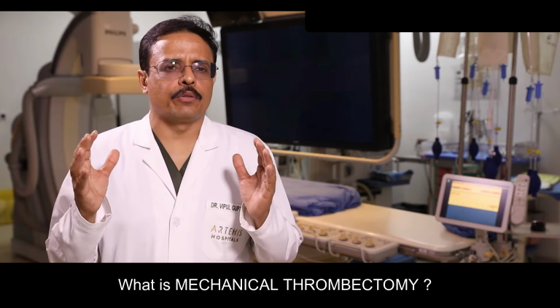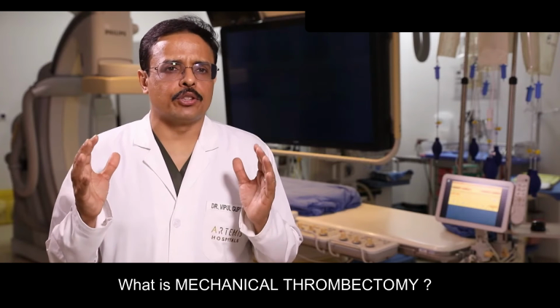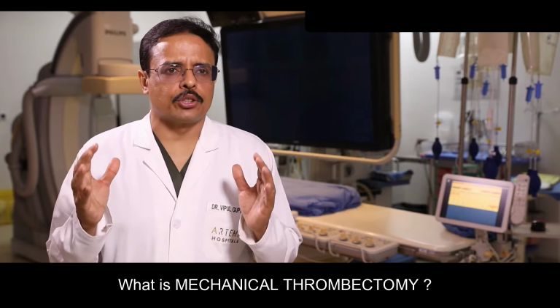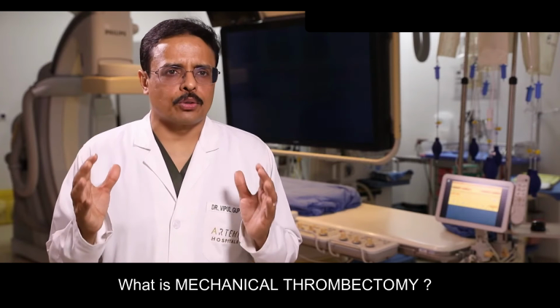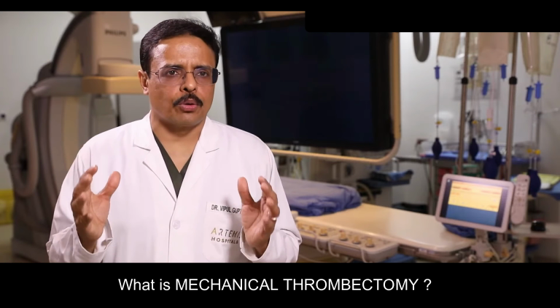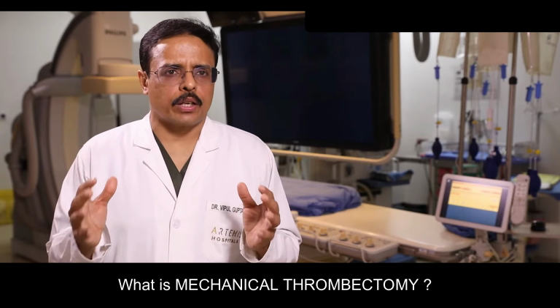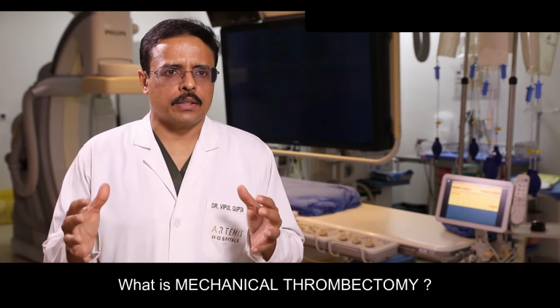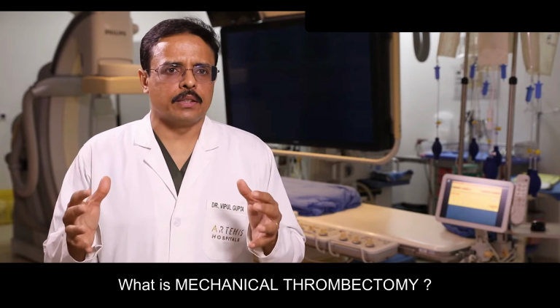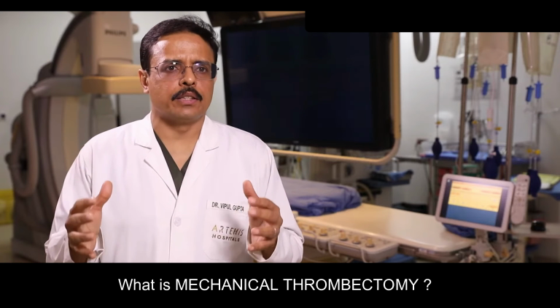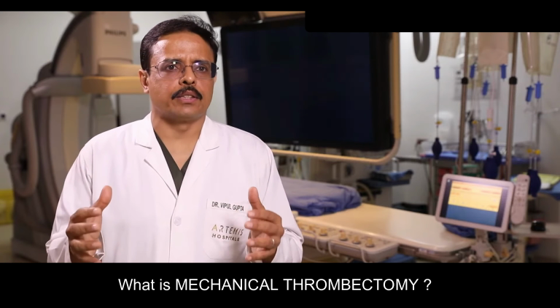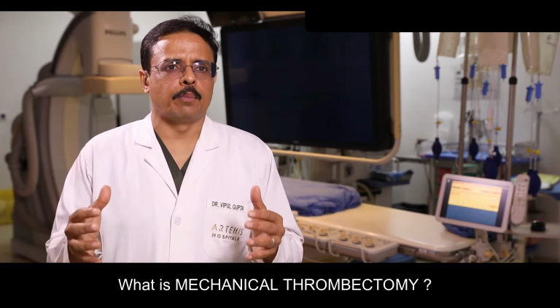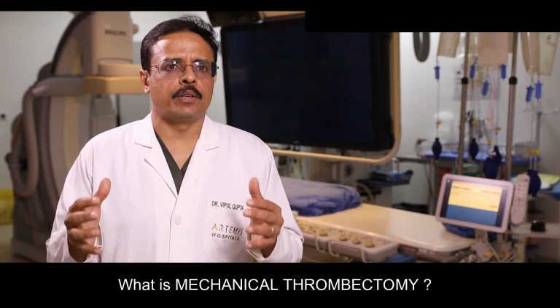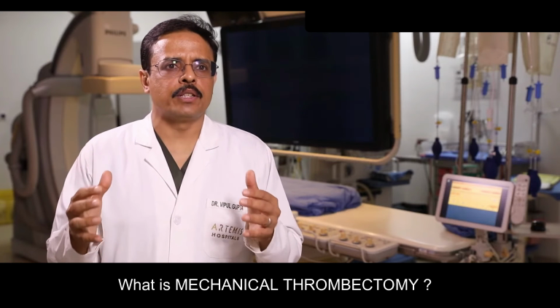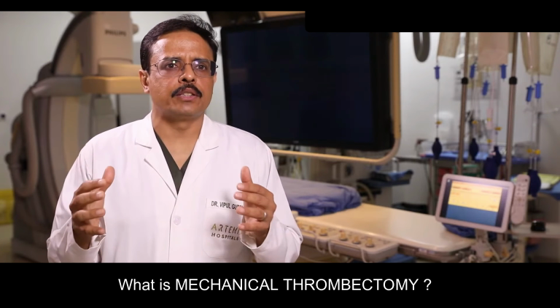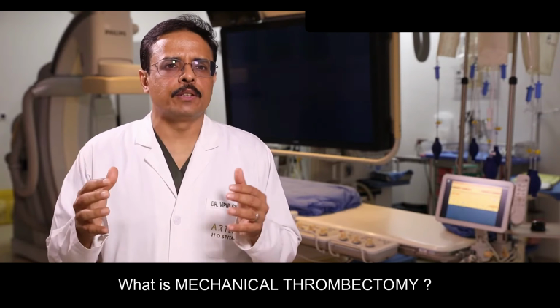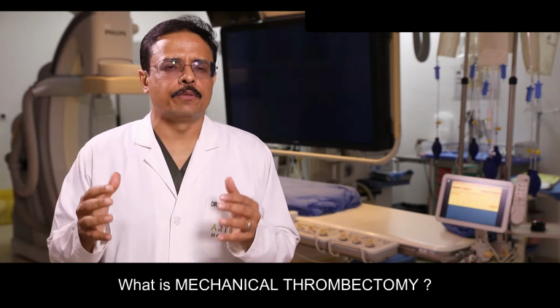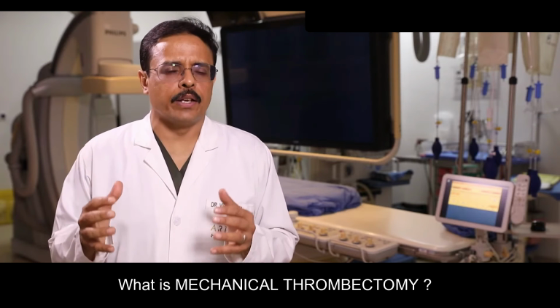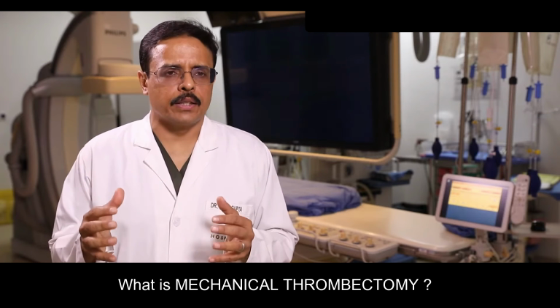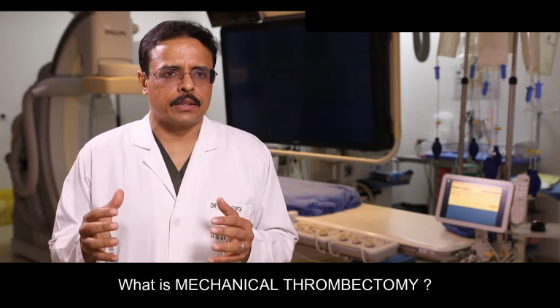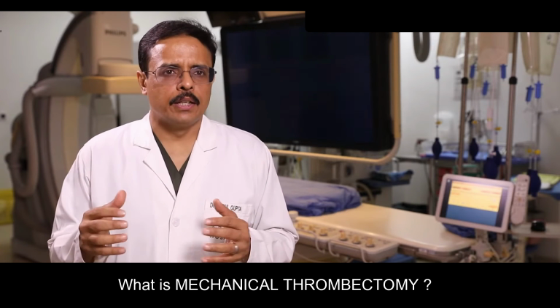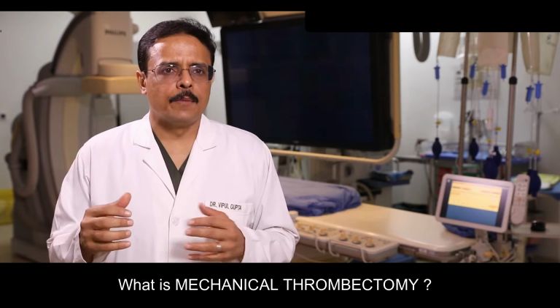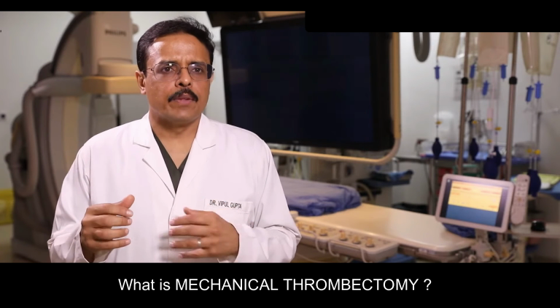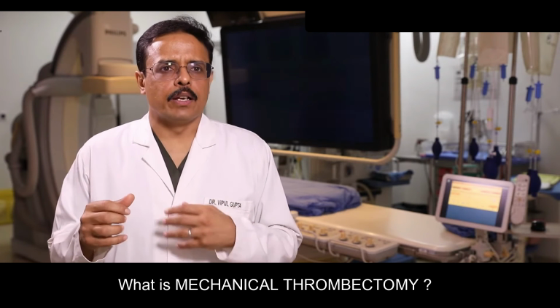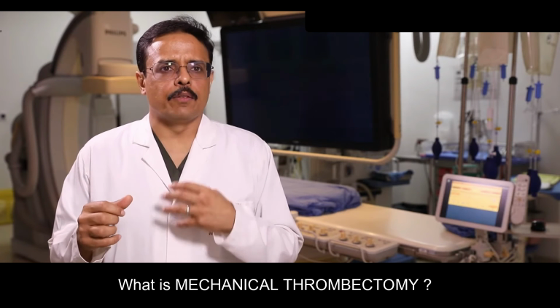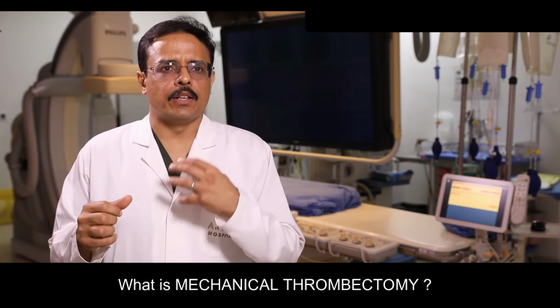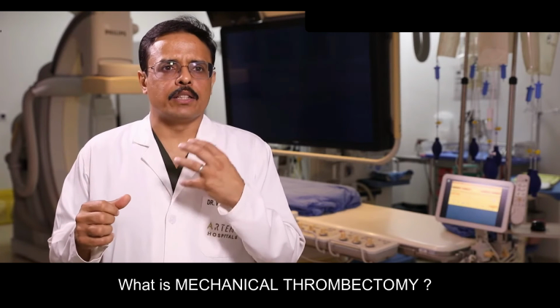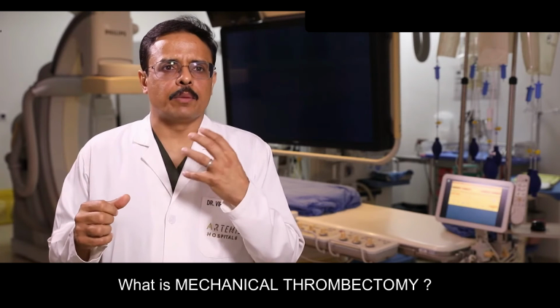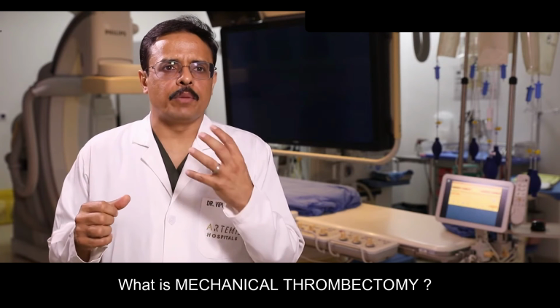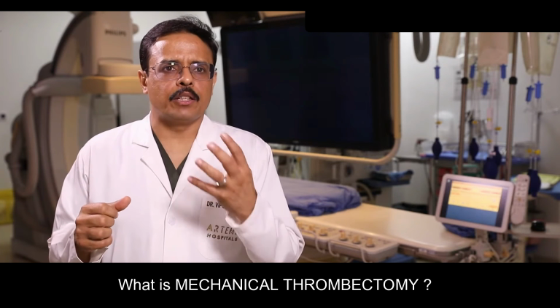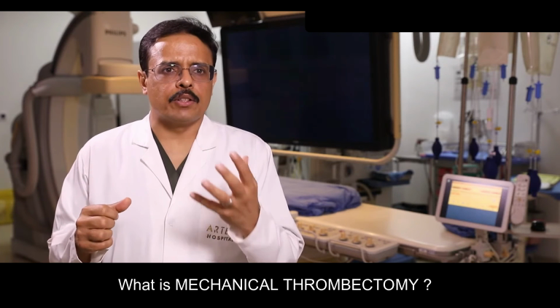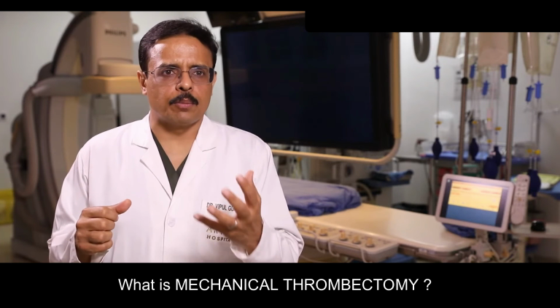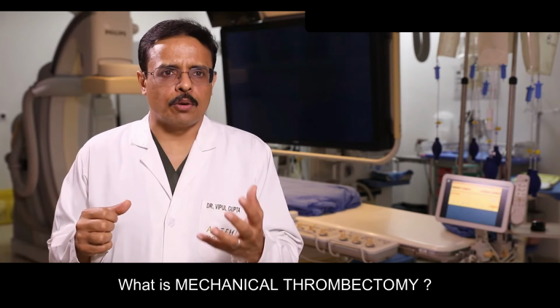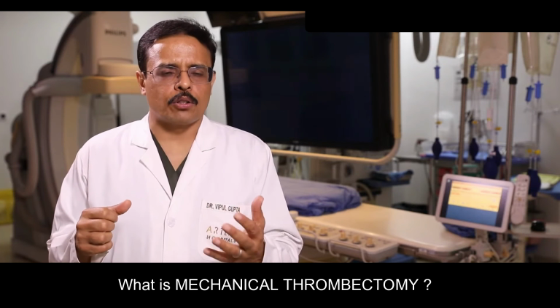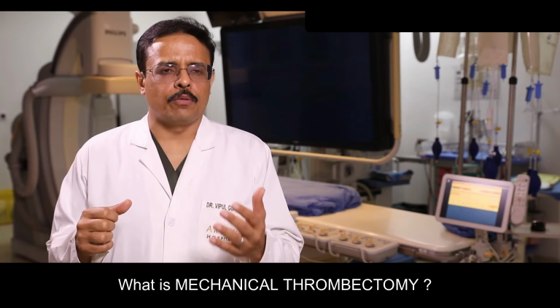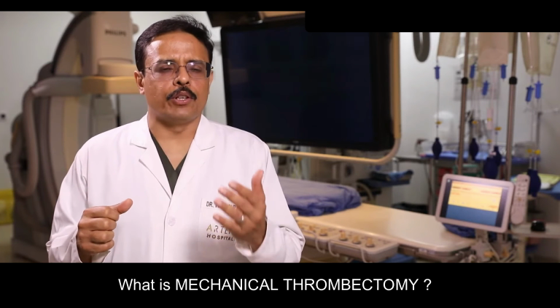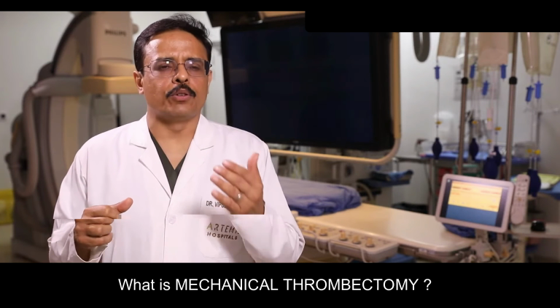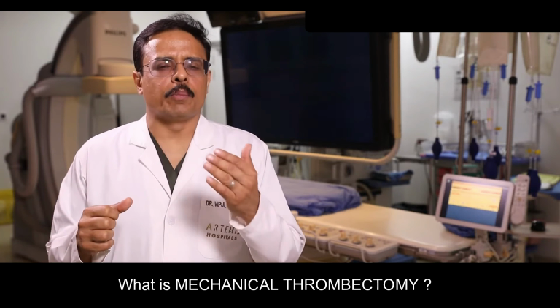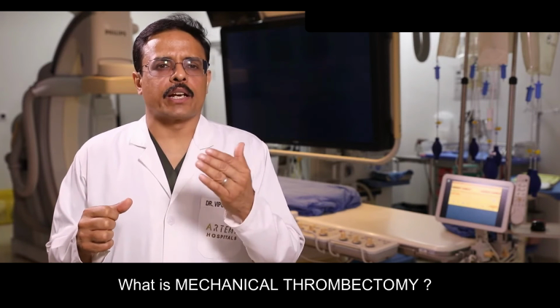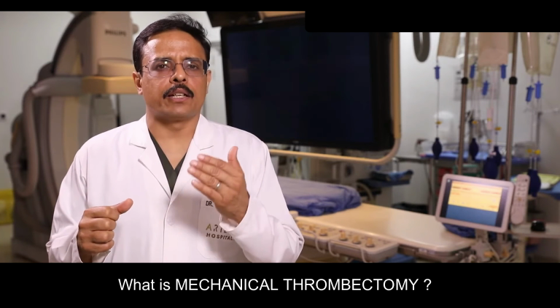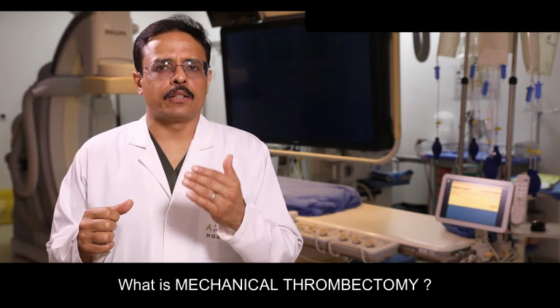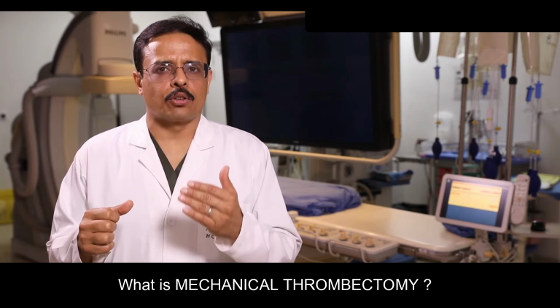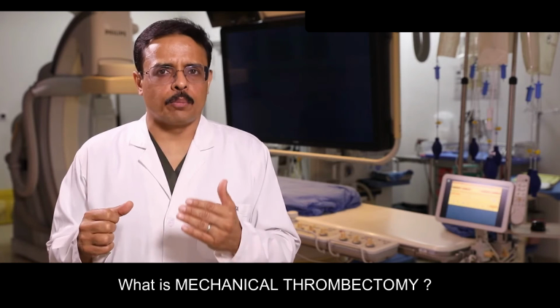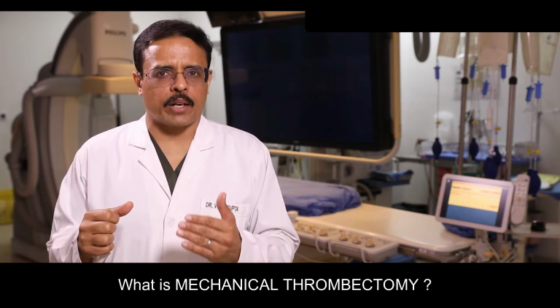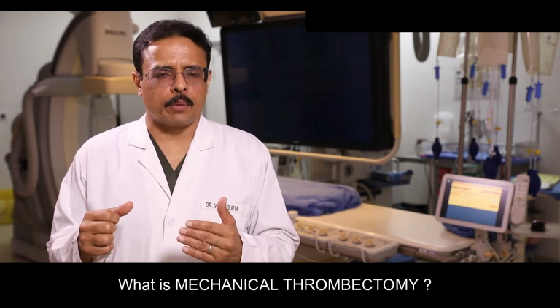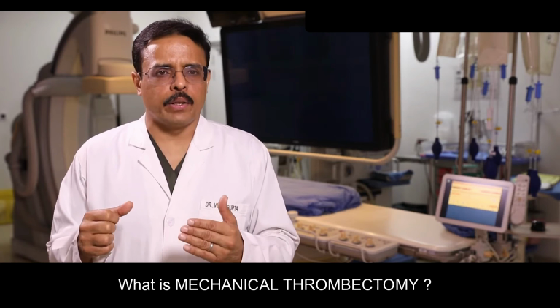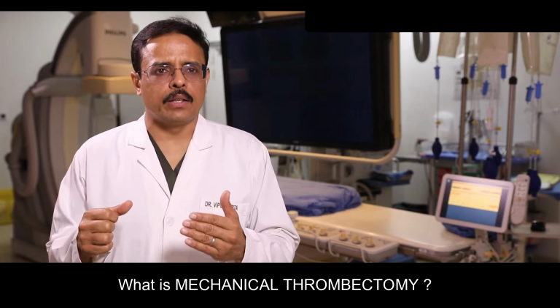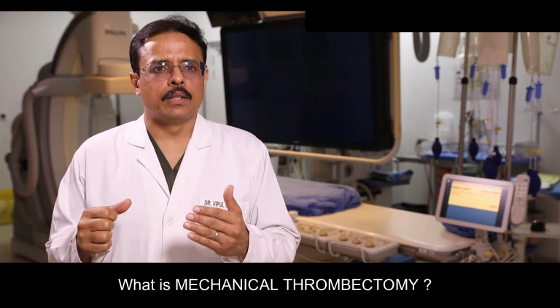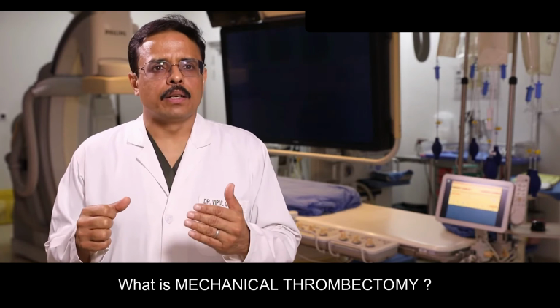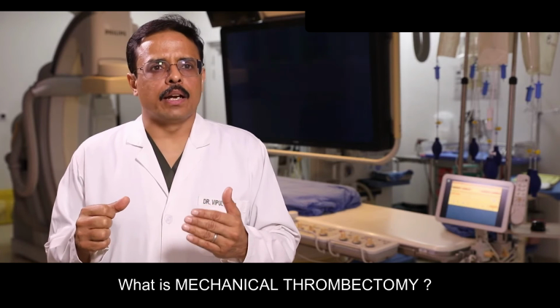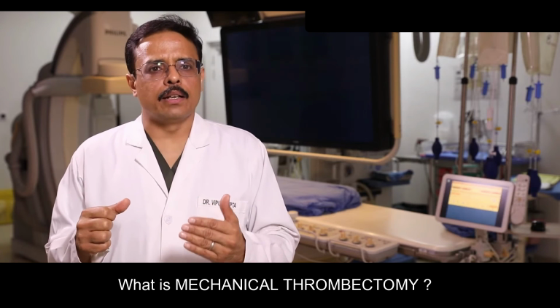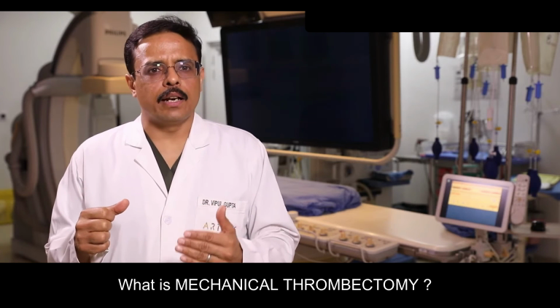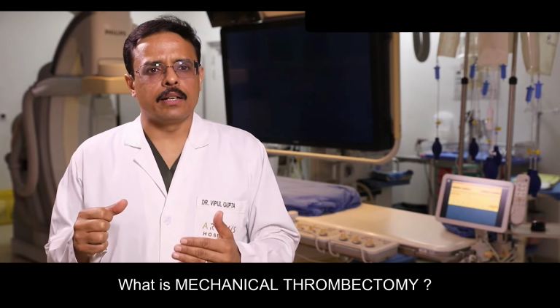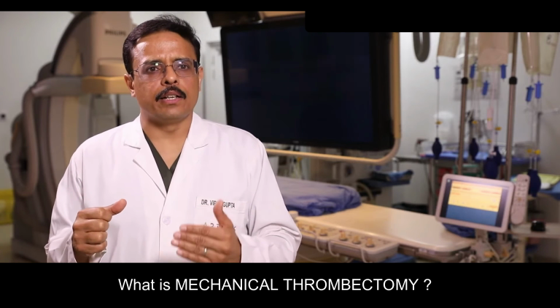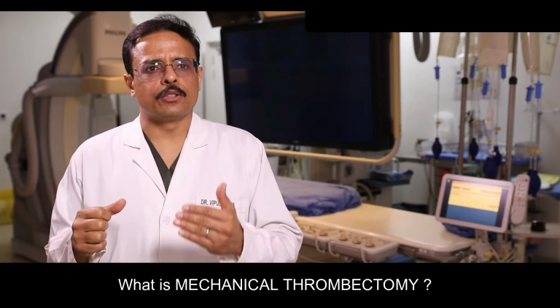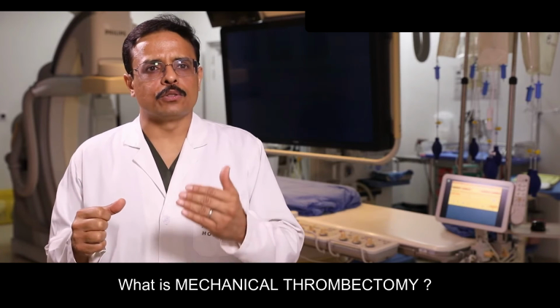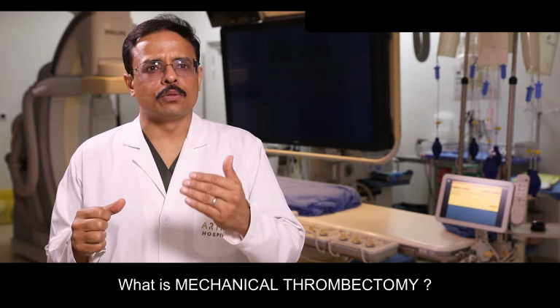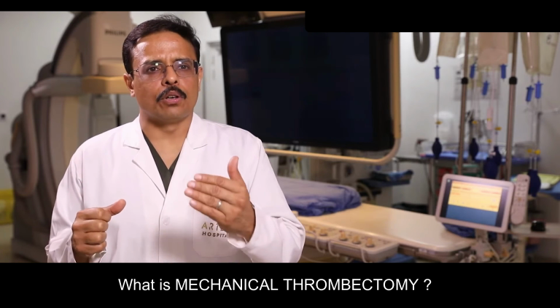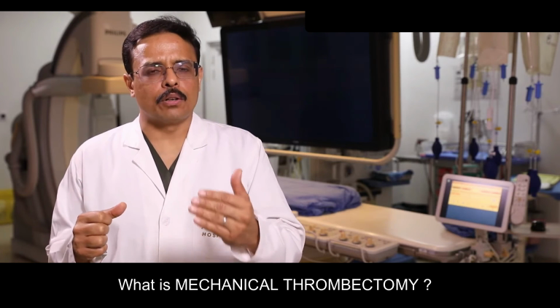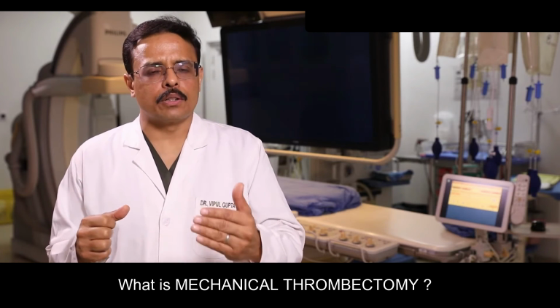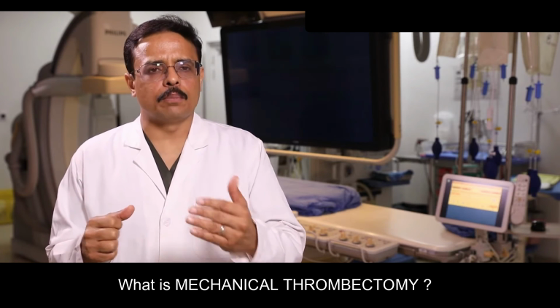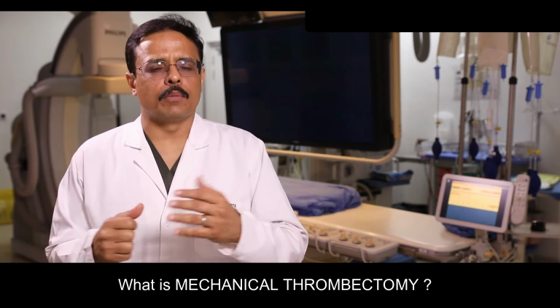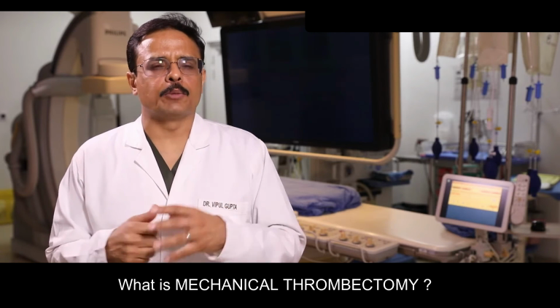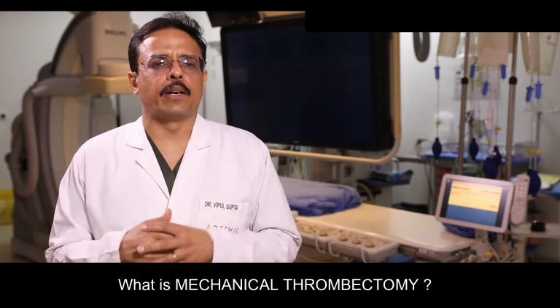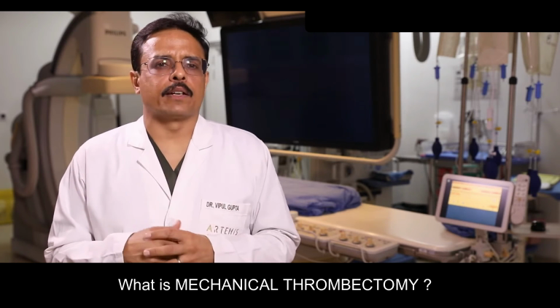Studies have shown that the best treatment of stroke is in this emergency phase. When there's a major vessel blocked off, we perform mechanical thrombectomy, and that leads to much better long-term outcomes than any other method.